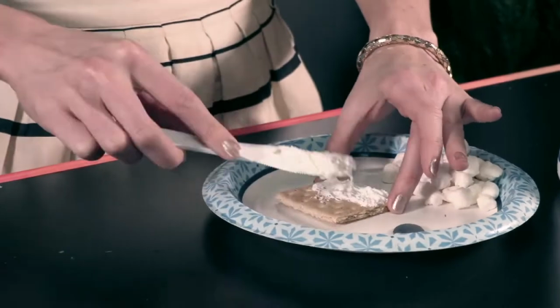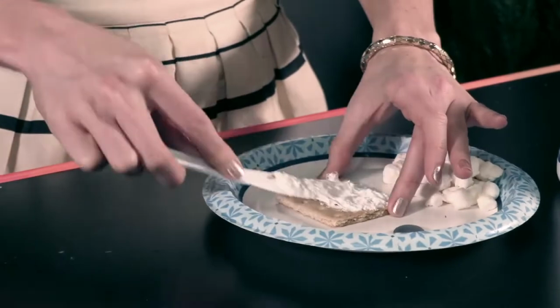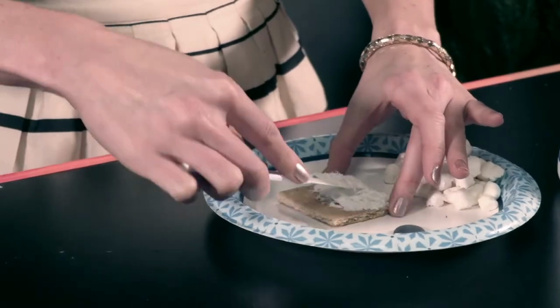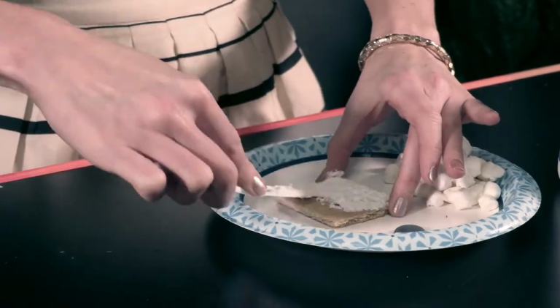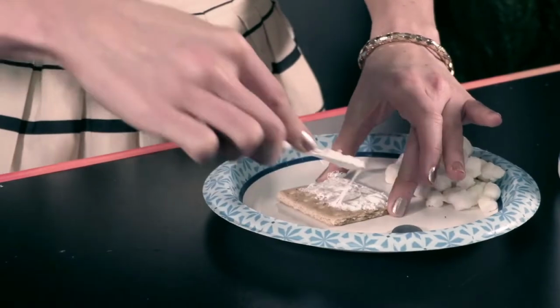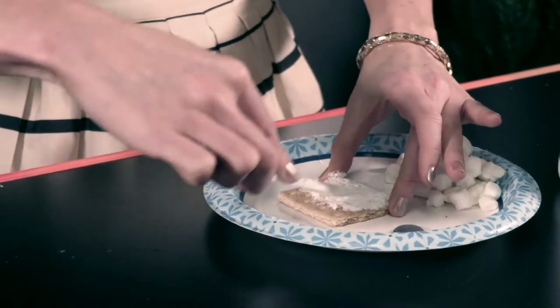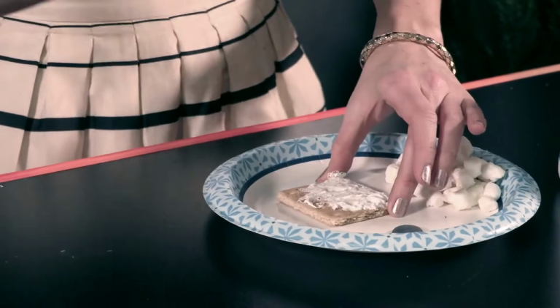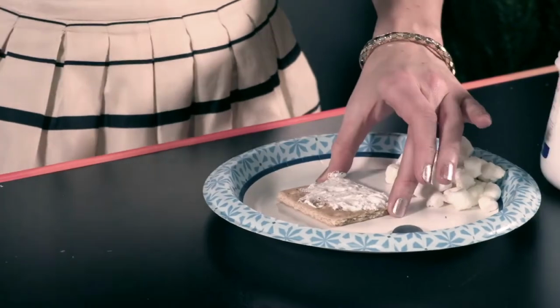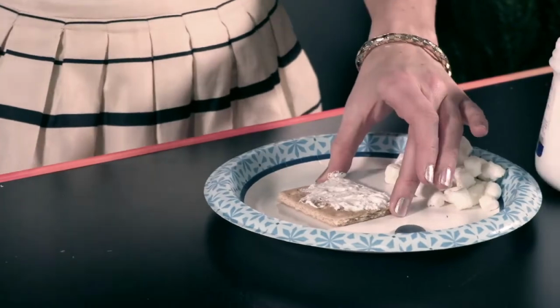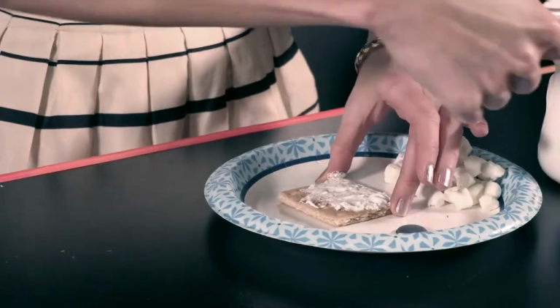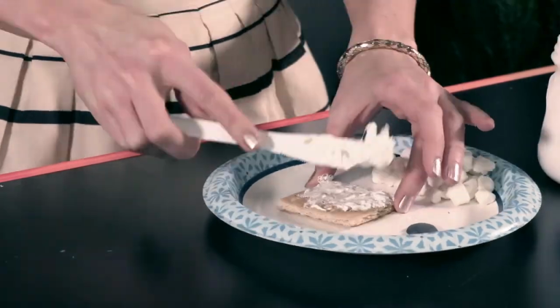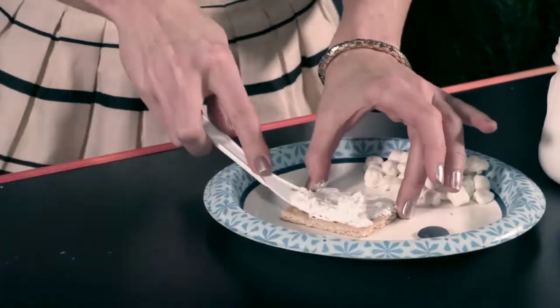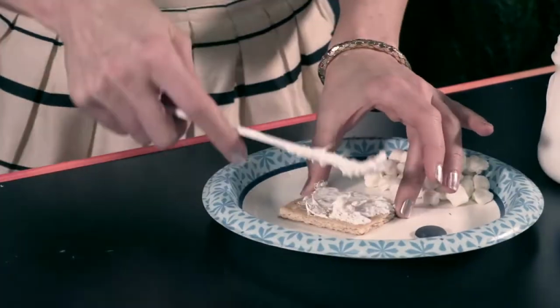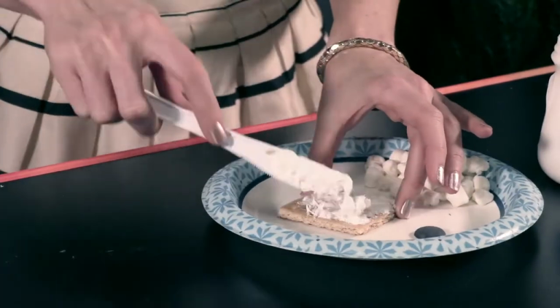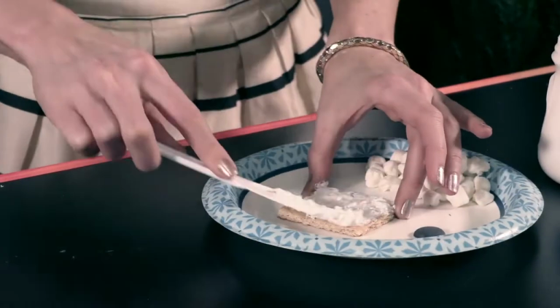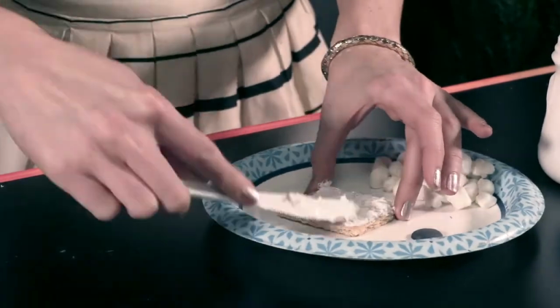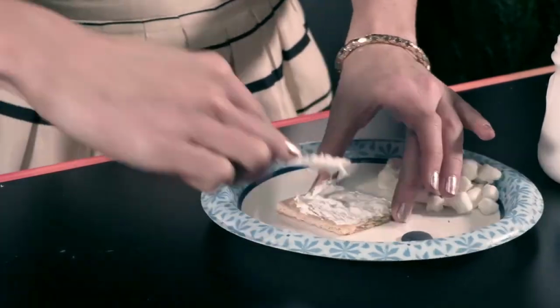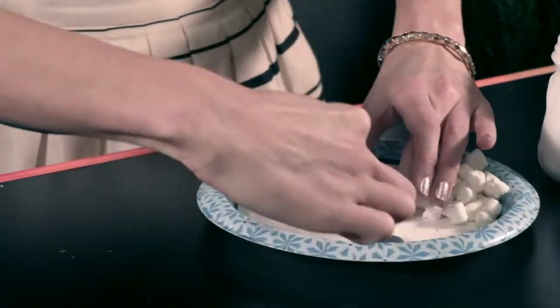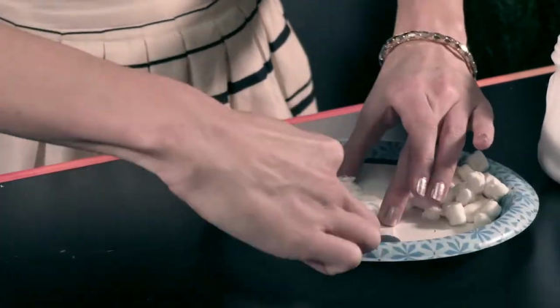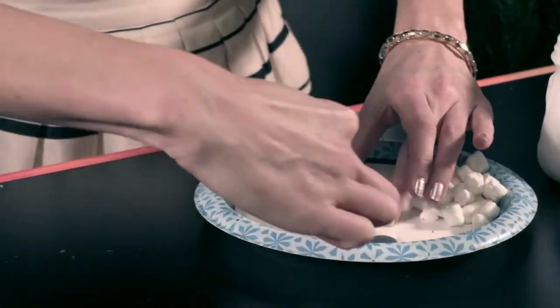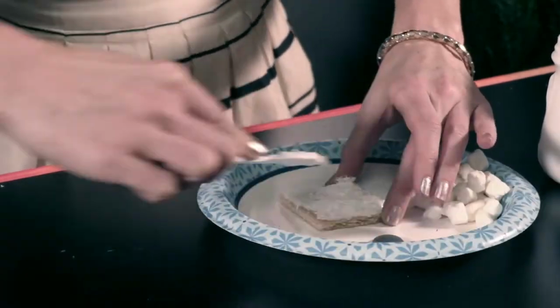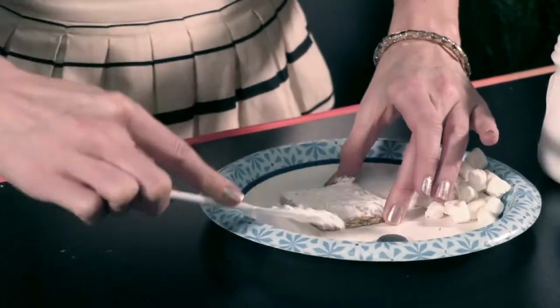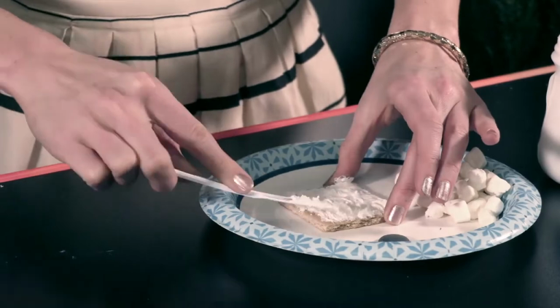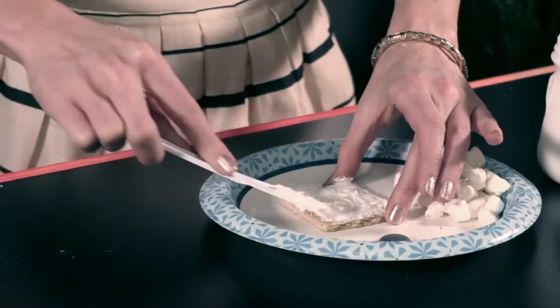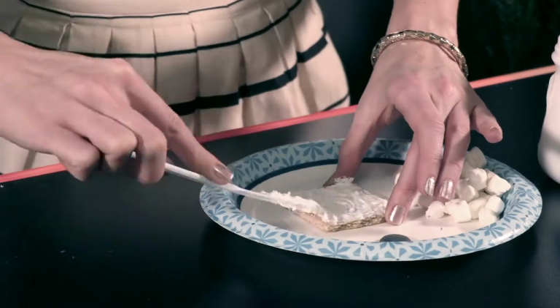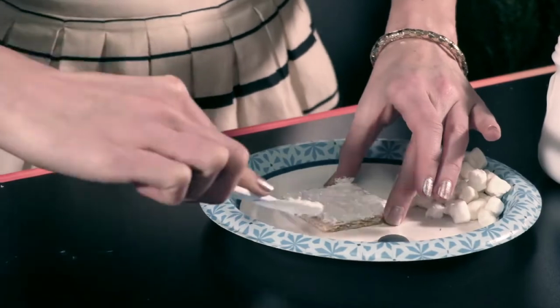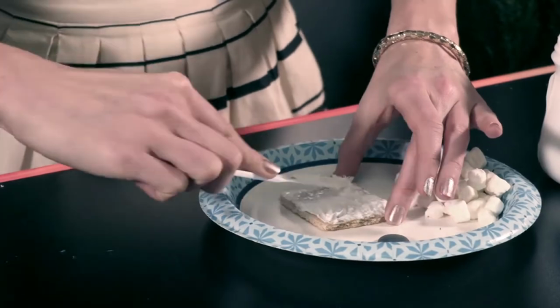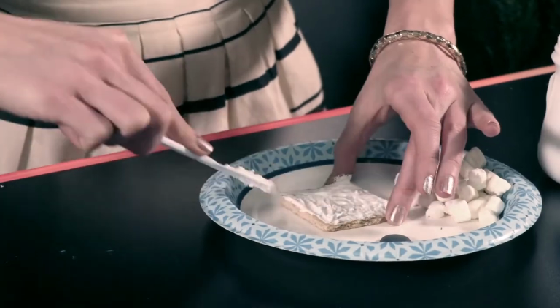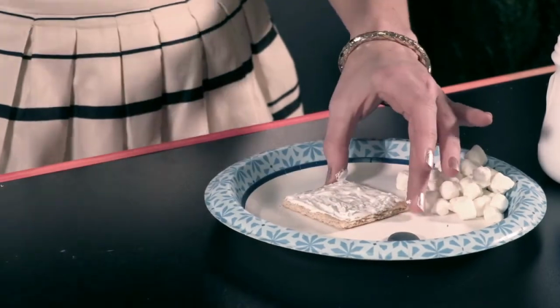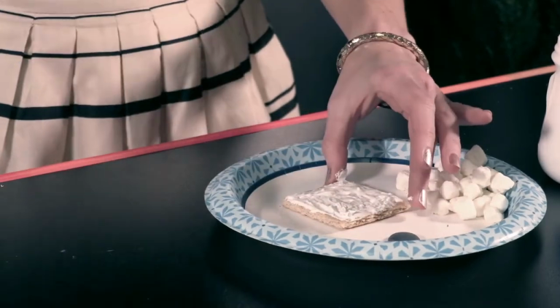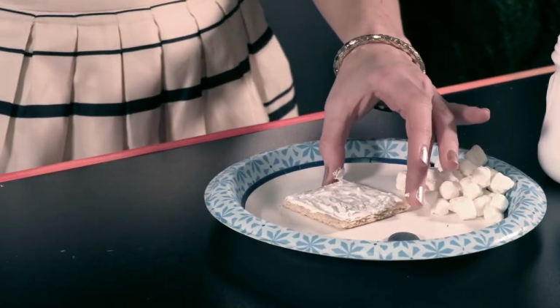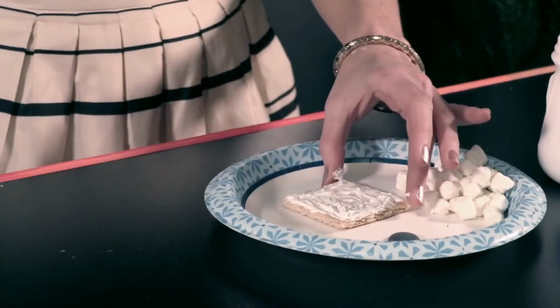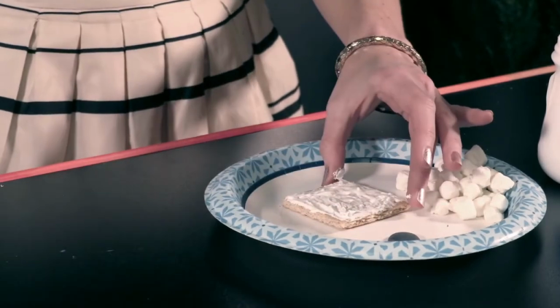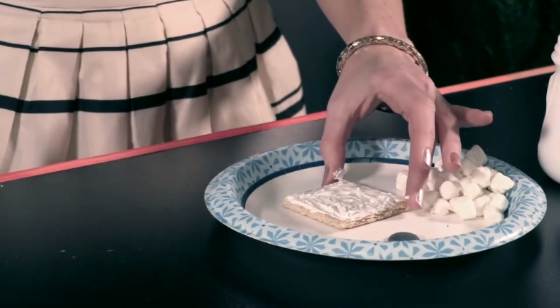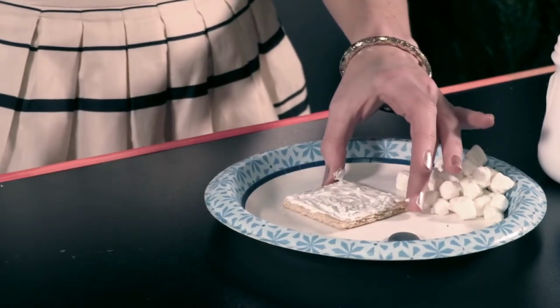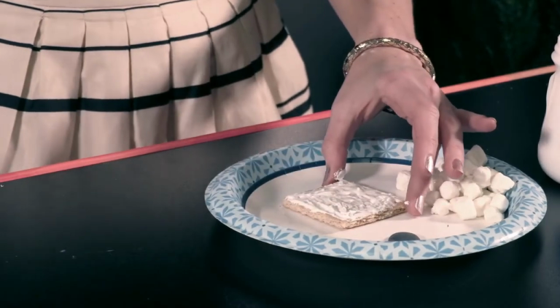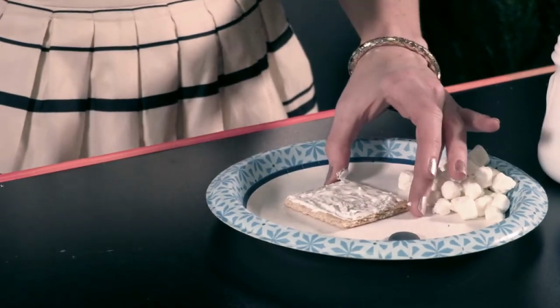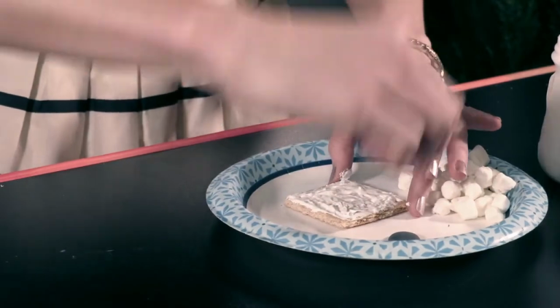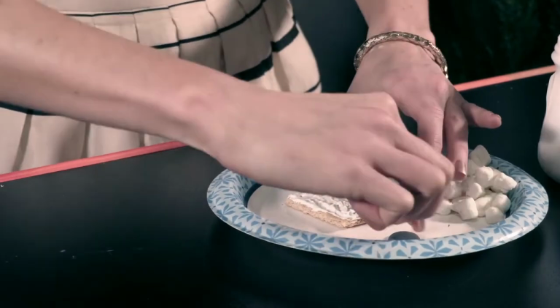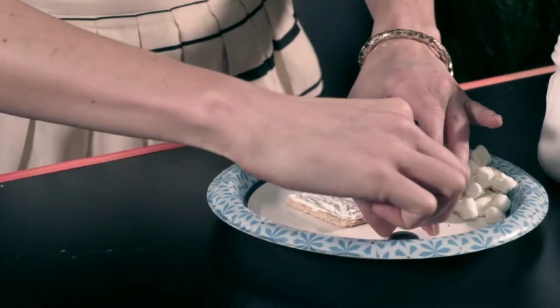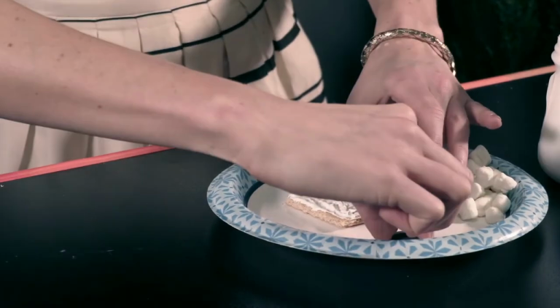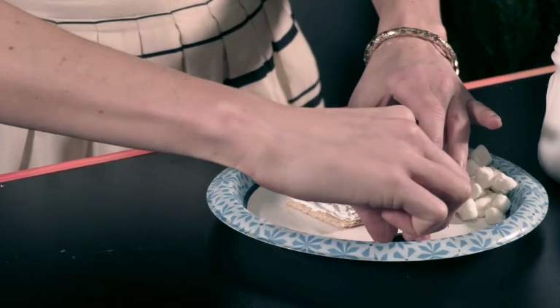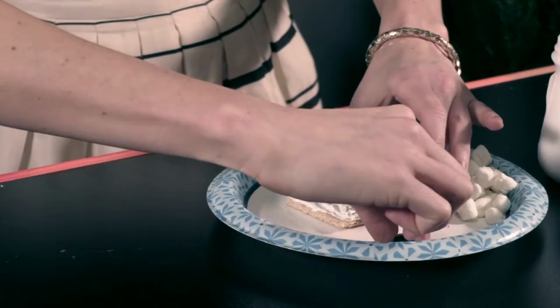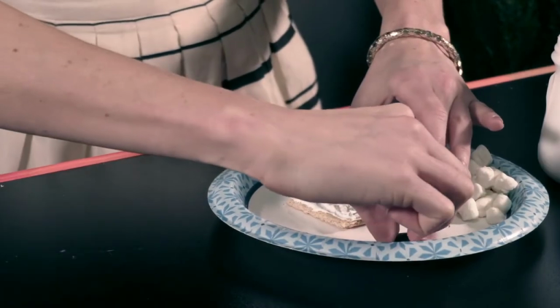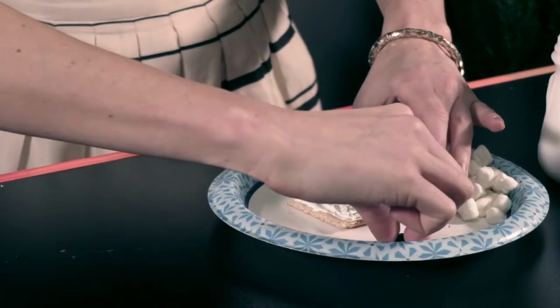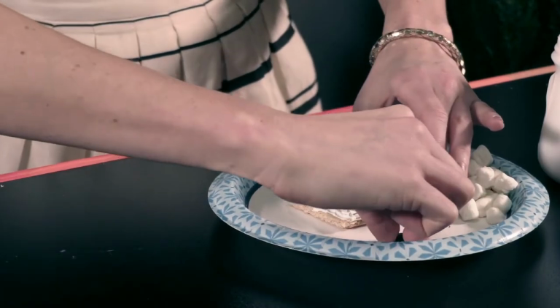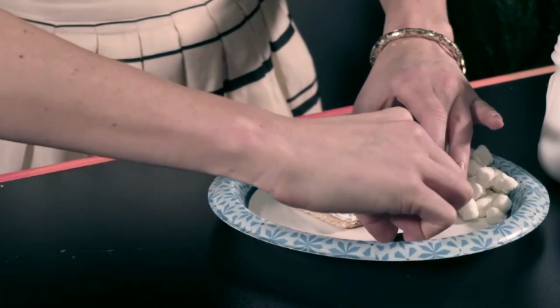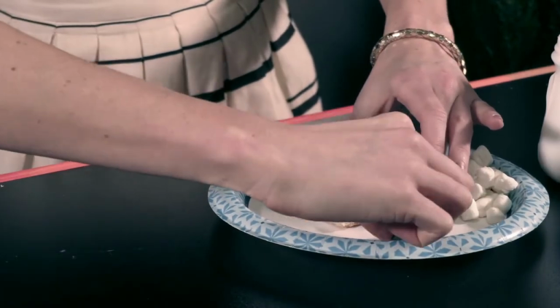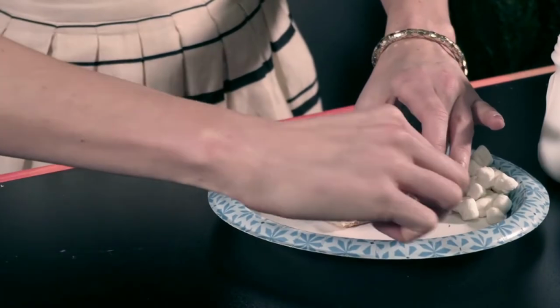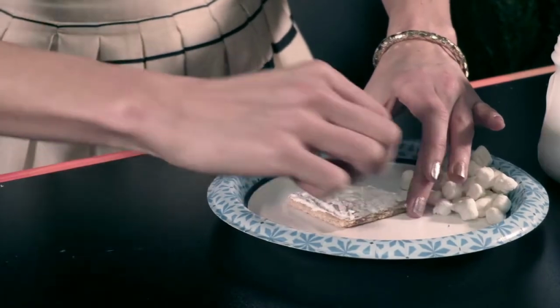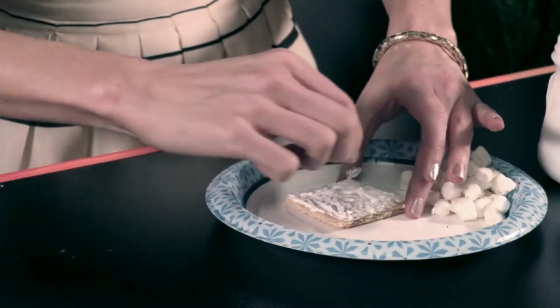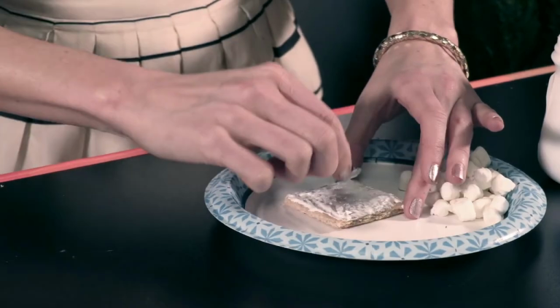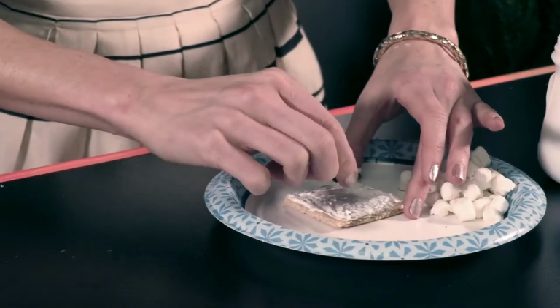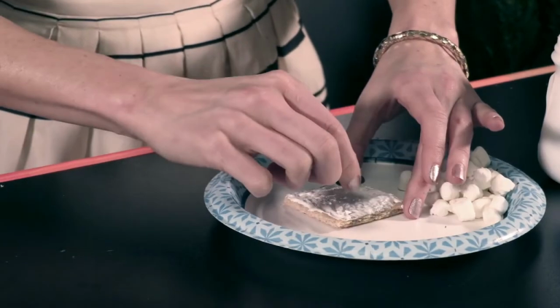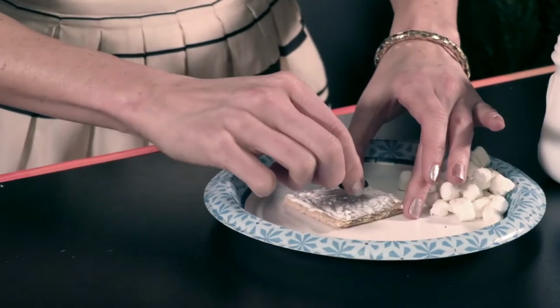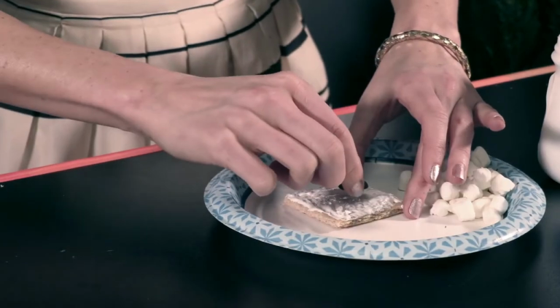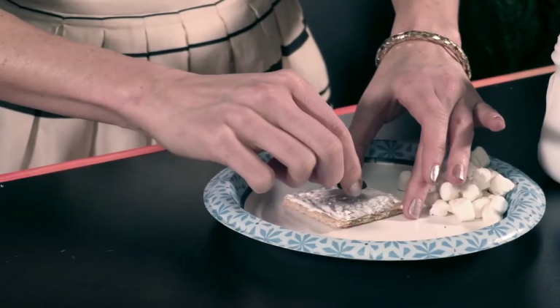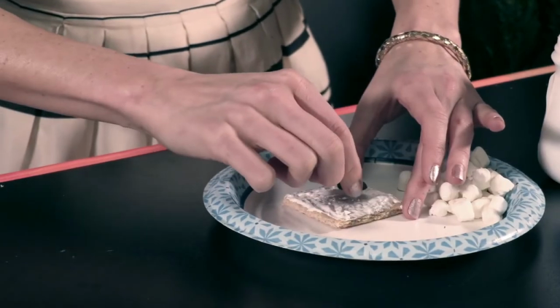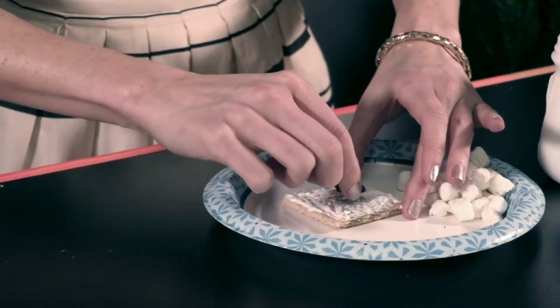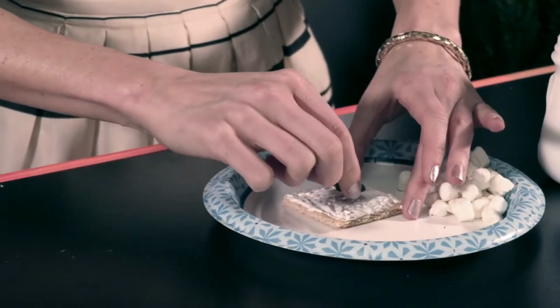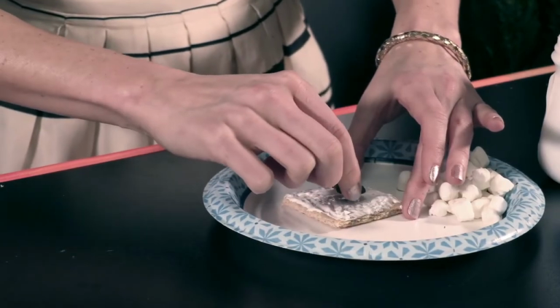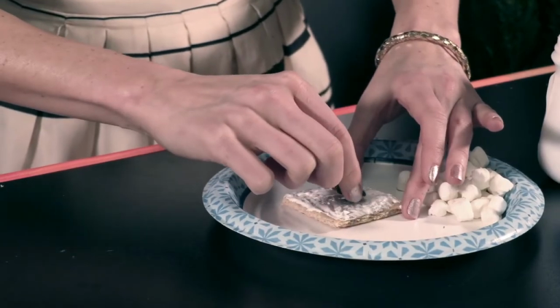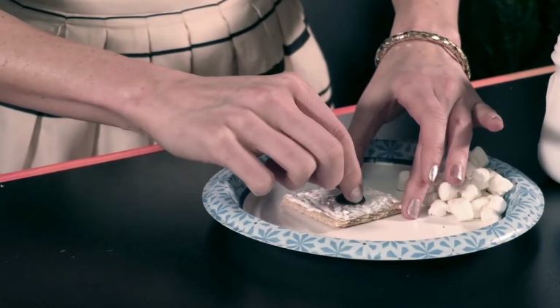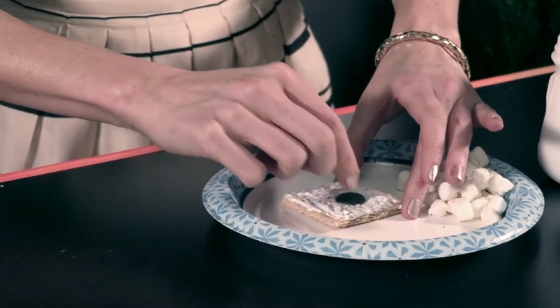Instruct kids to ice their graham crackers with marshmallow cream. Place a black candy melt in the middle of each graham cracker.